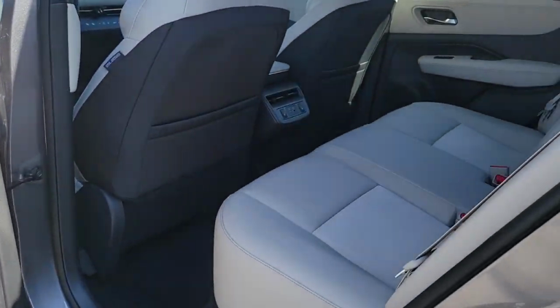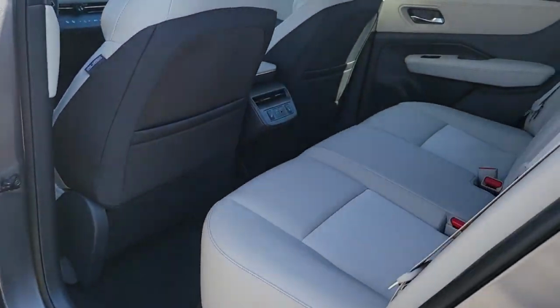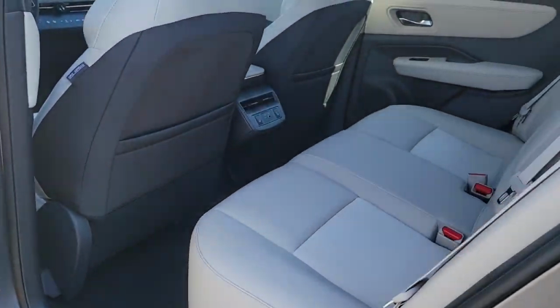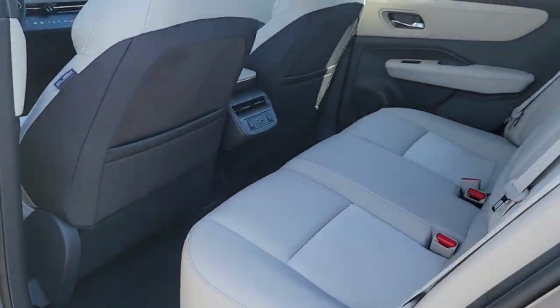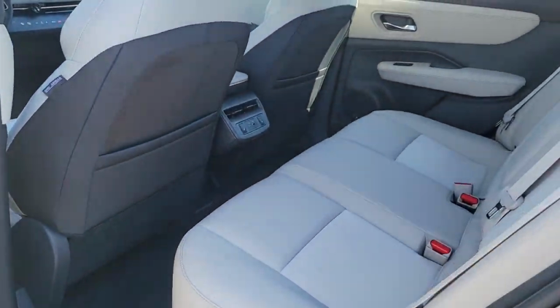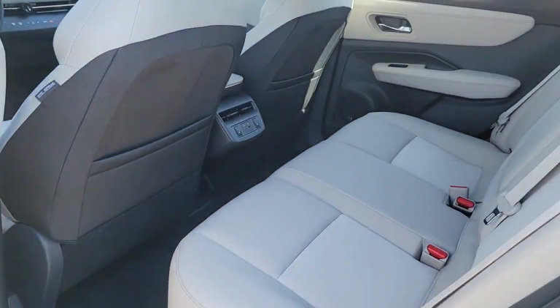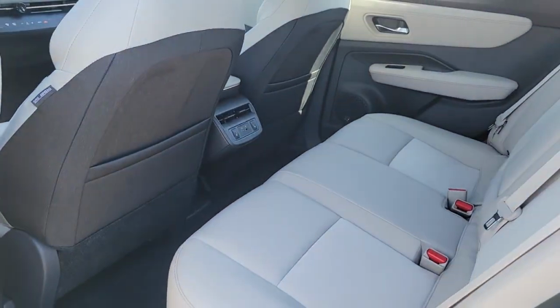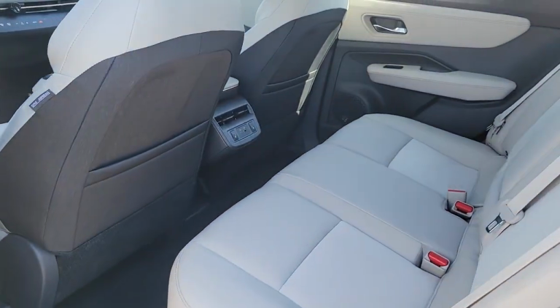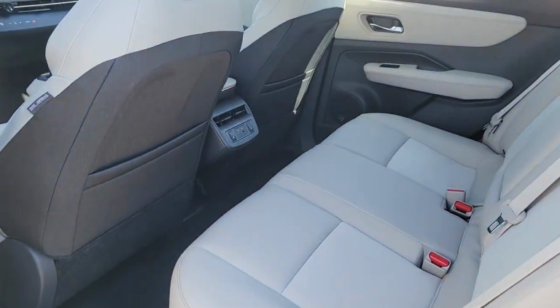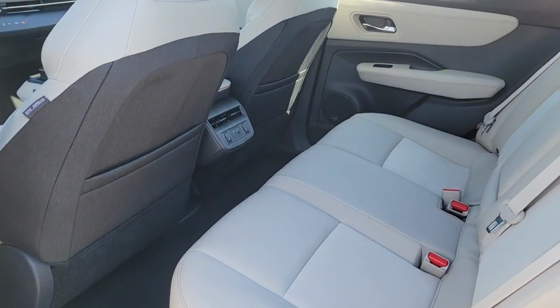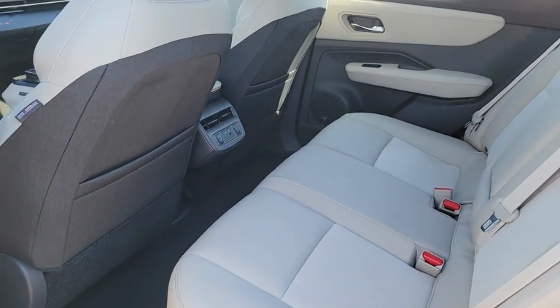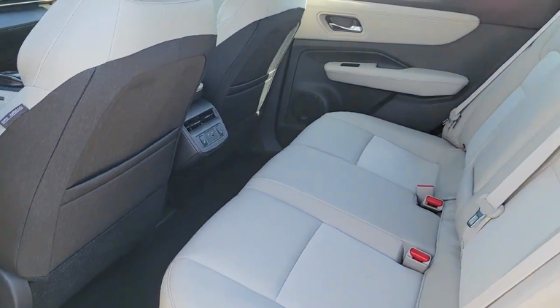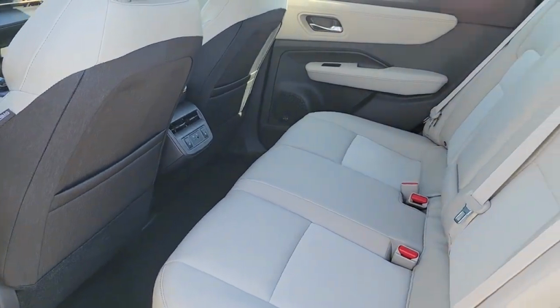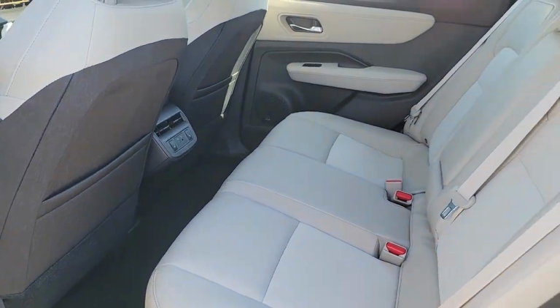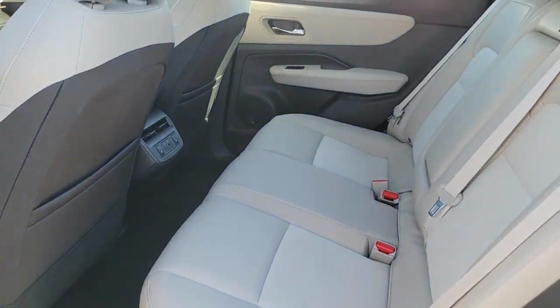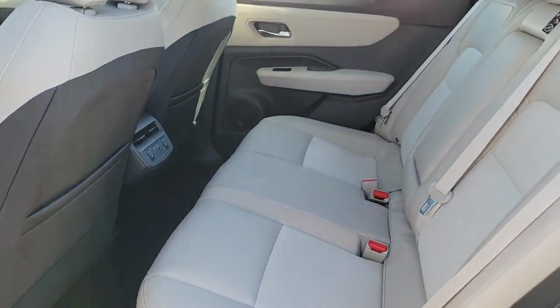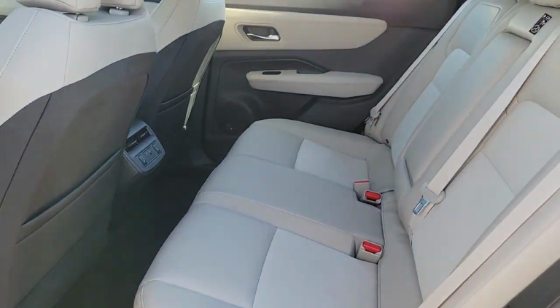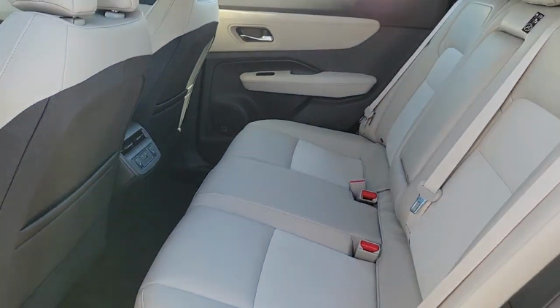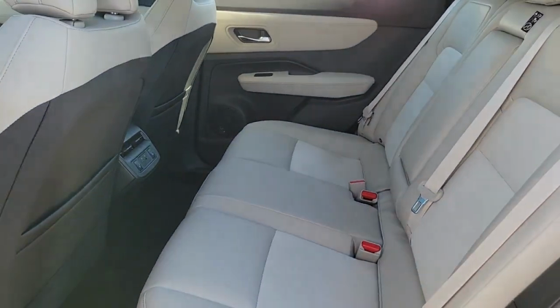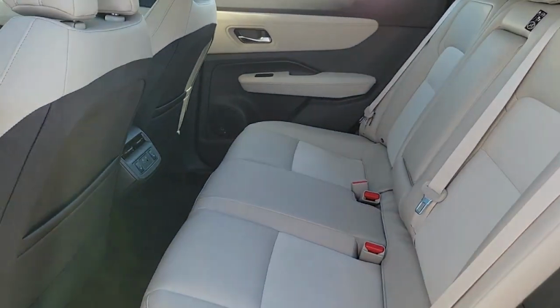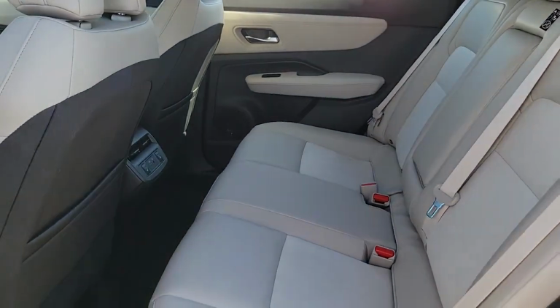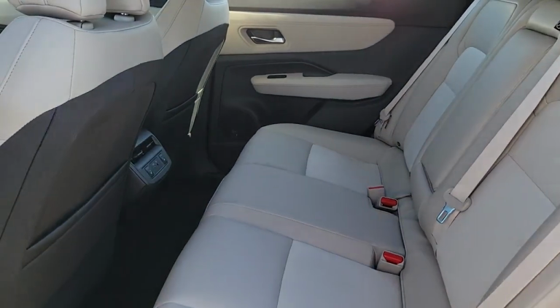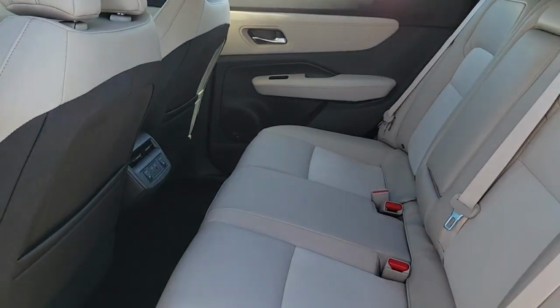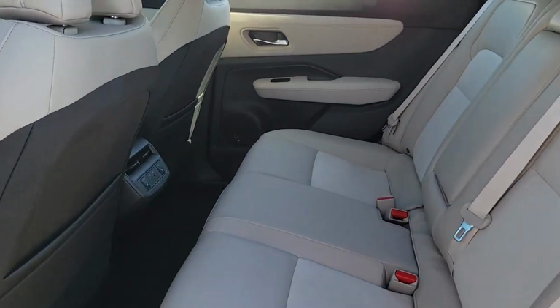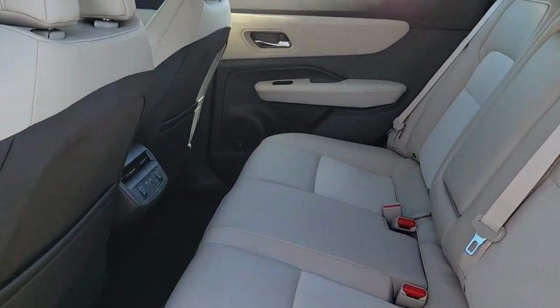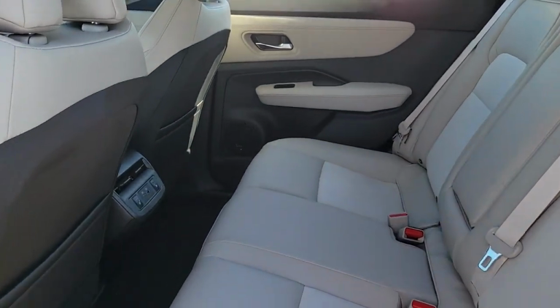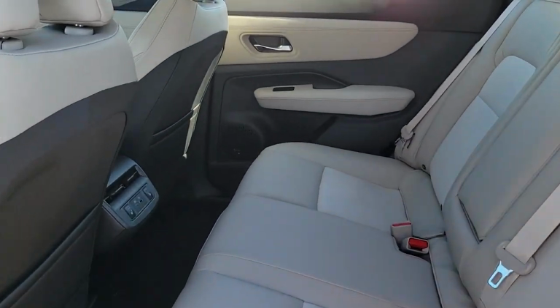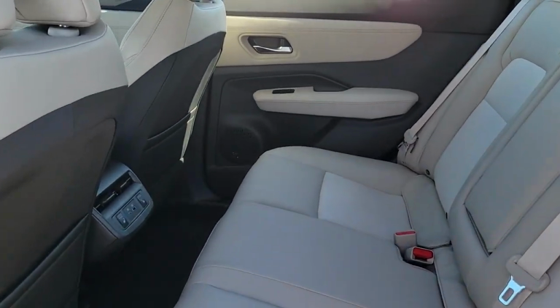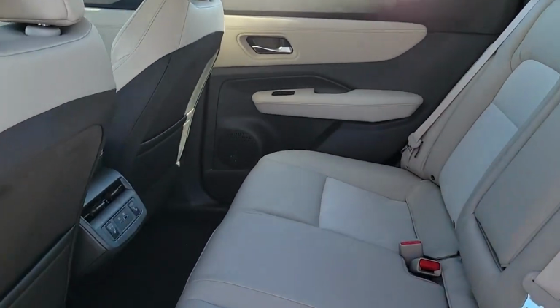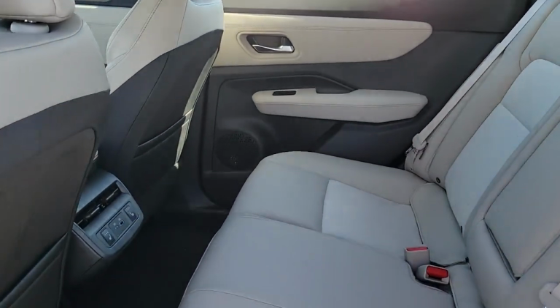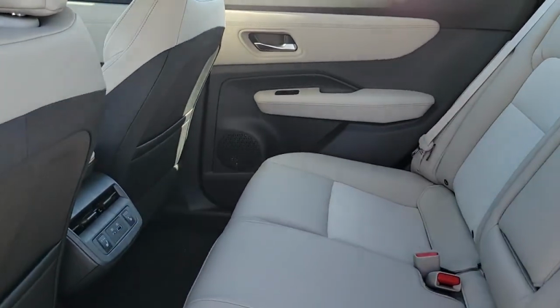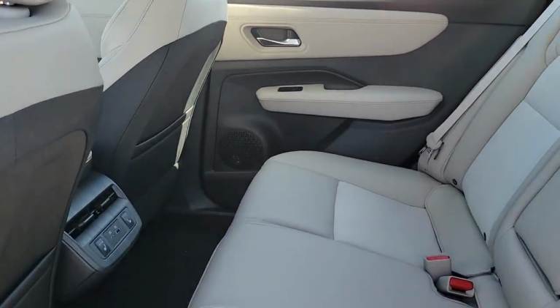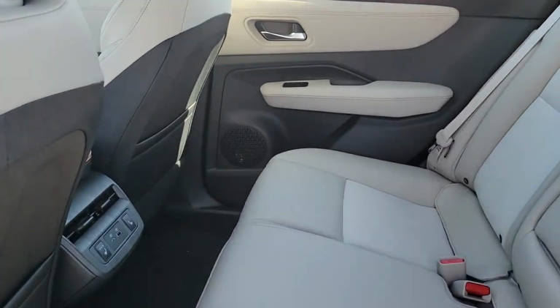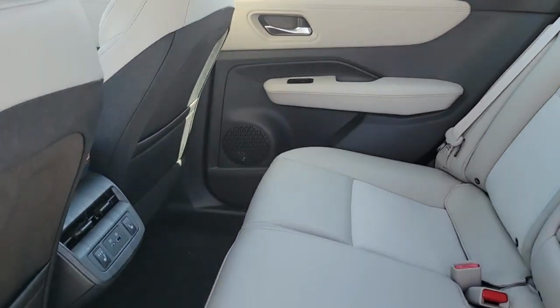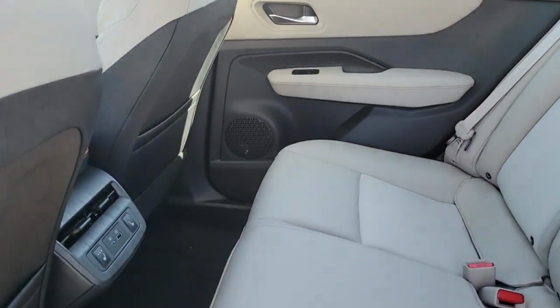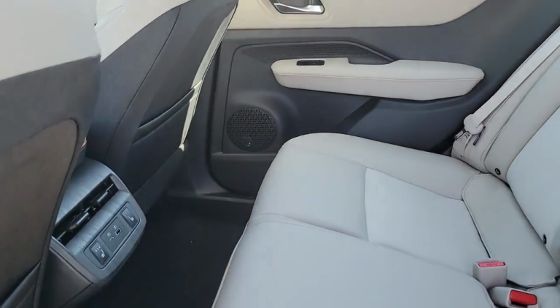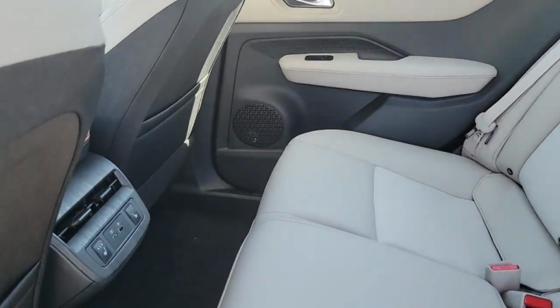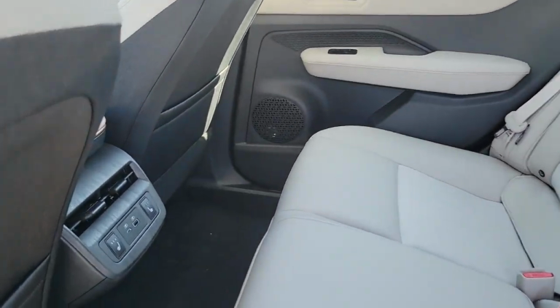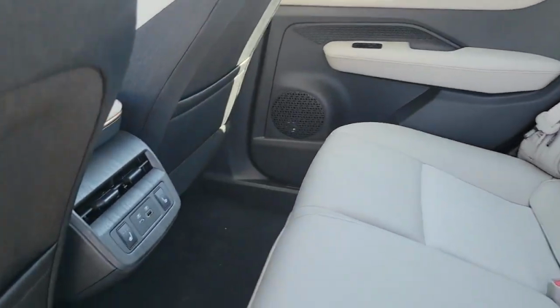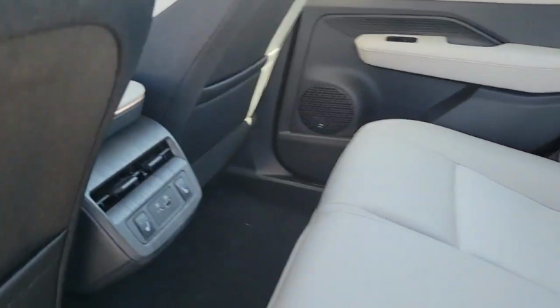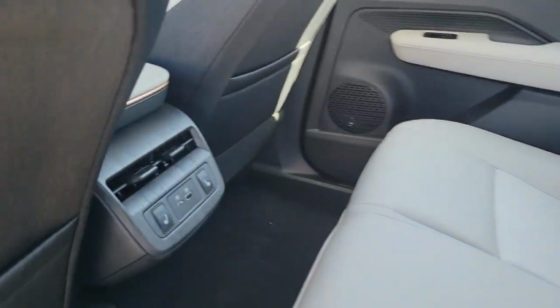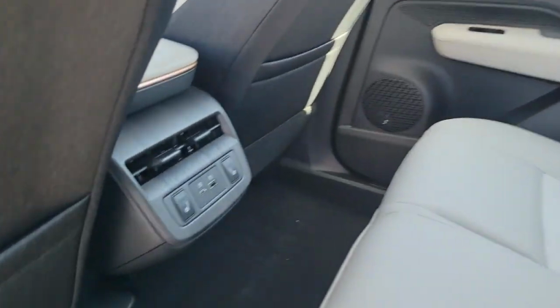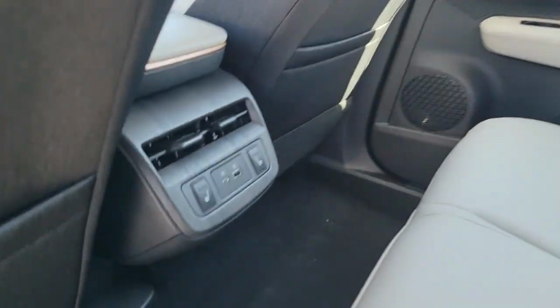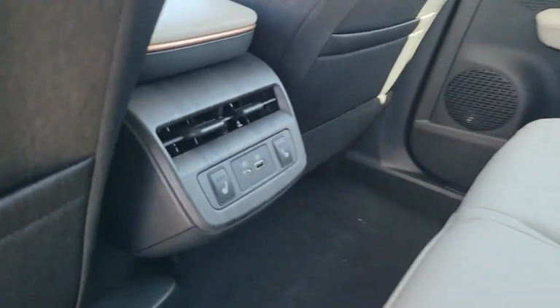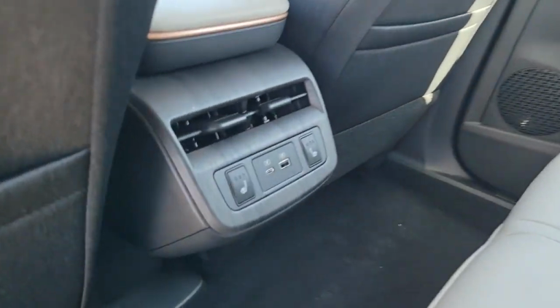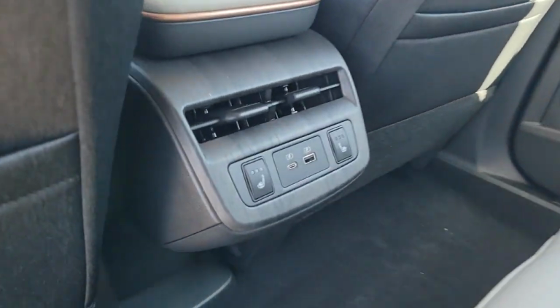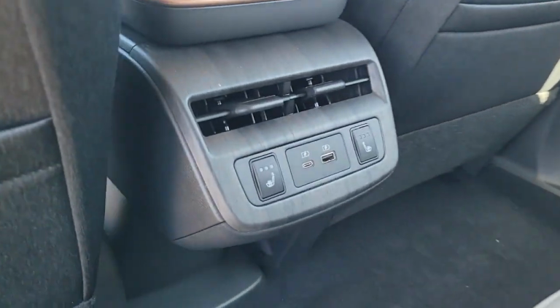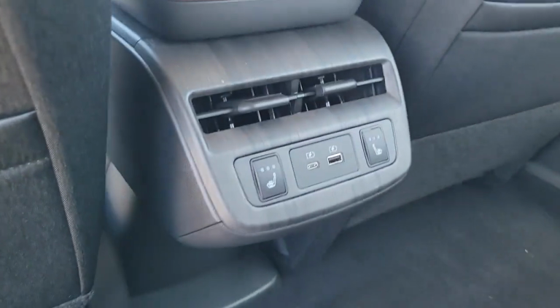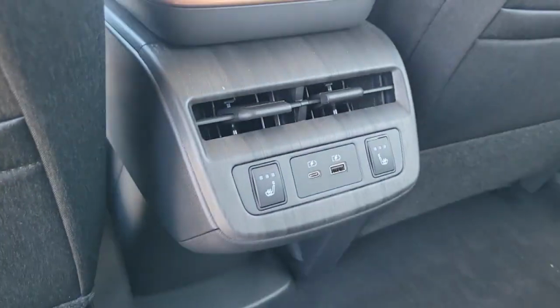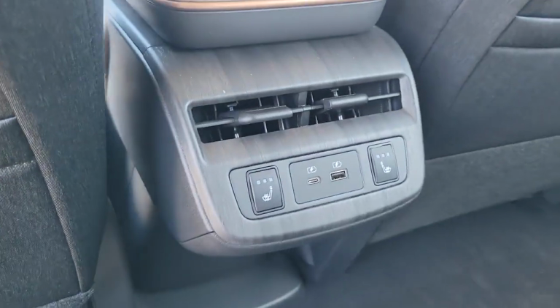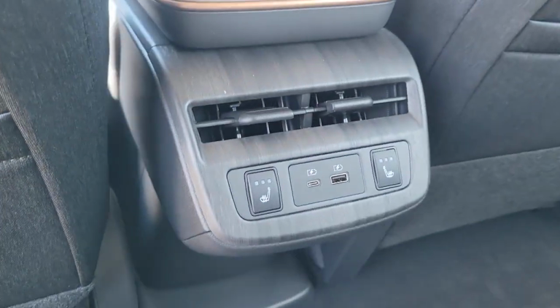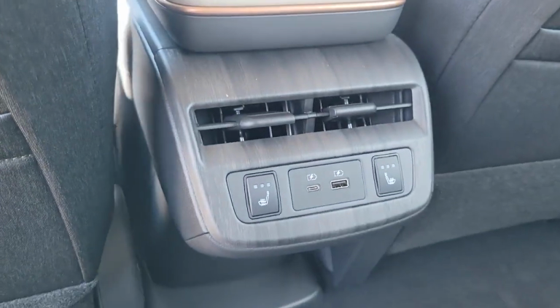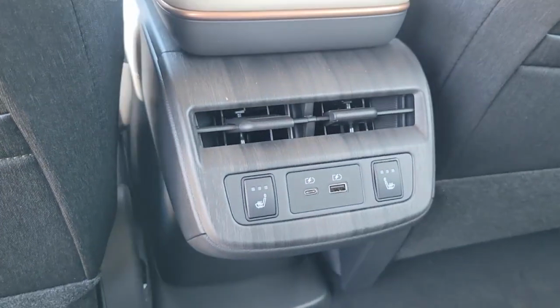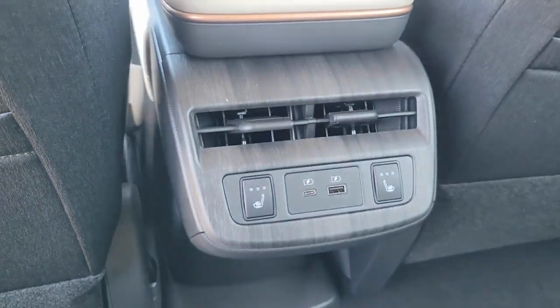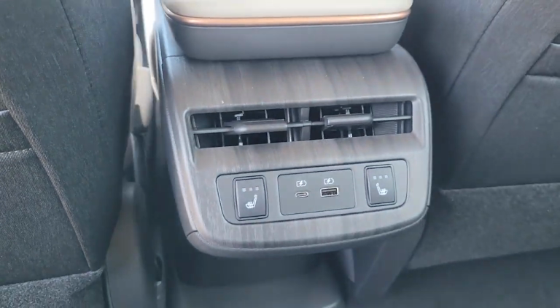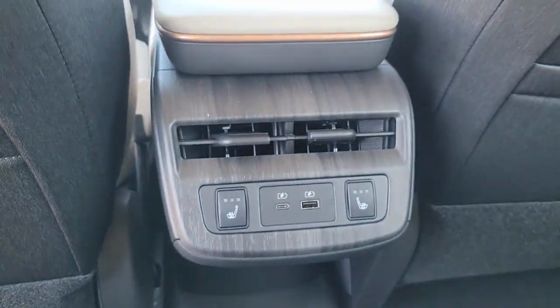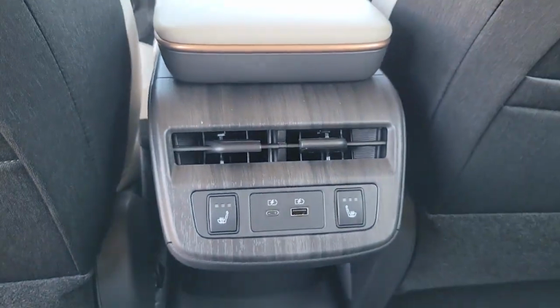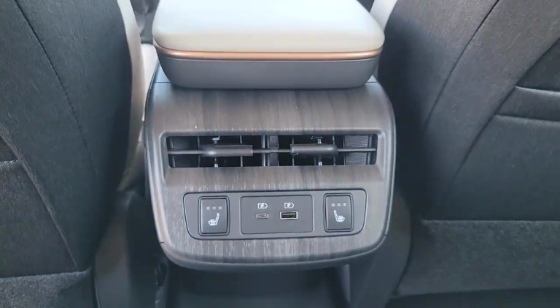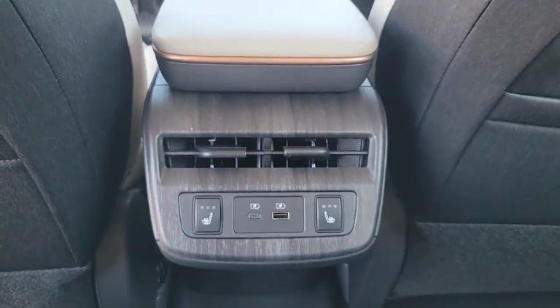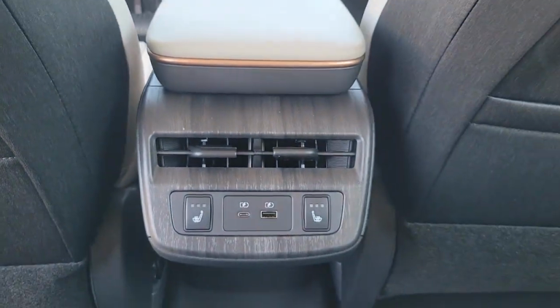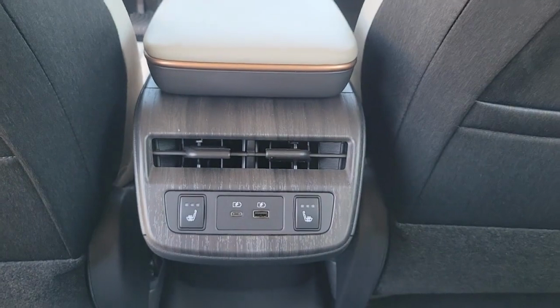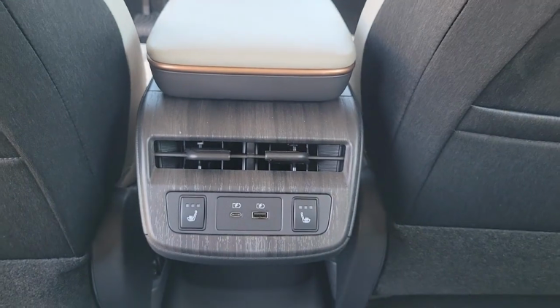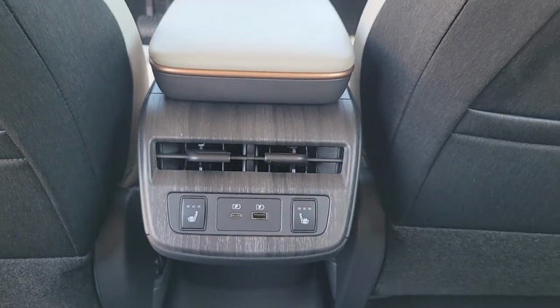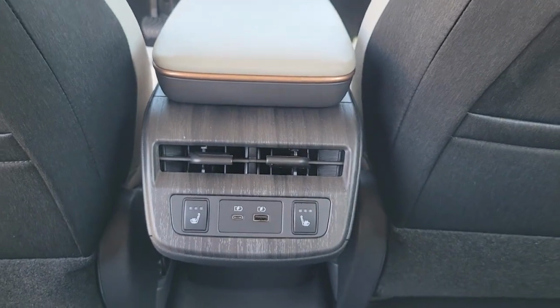Power passenger seat, heated mirrors, woodgrain interior trim, heated rear seat, power liftgate.